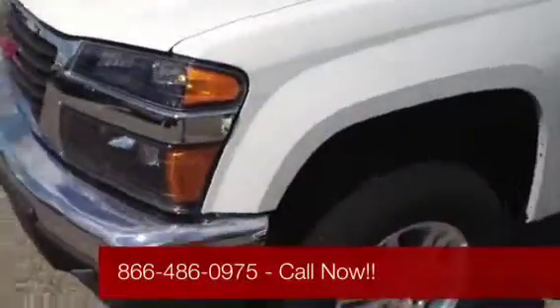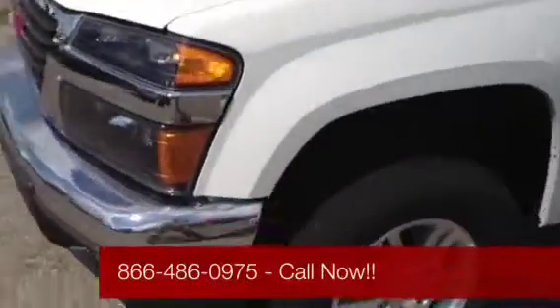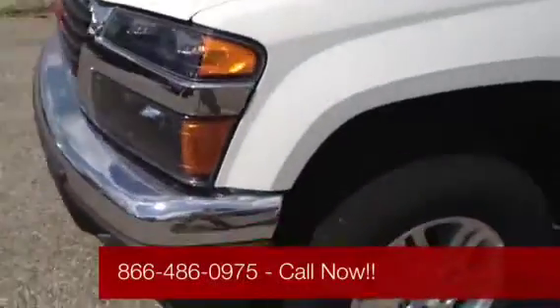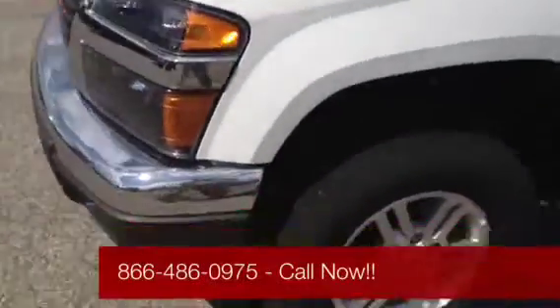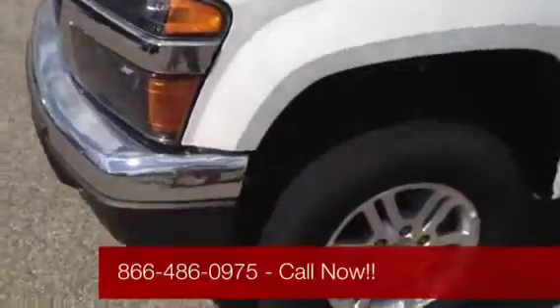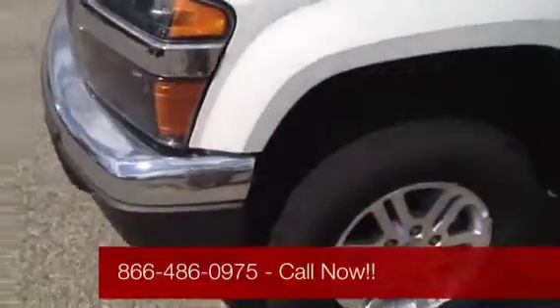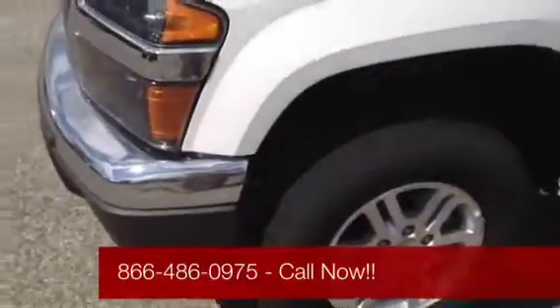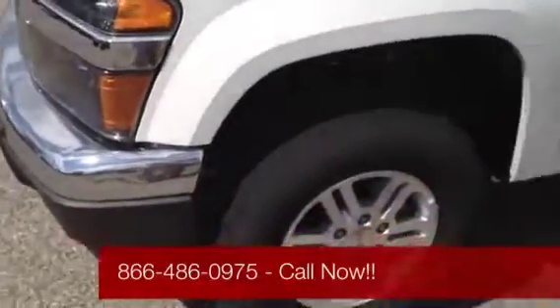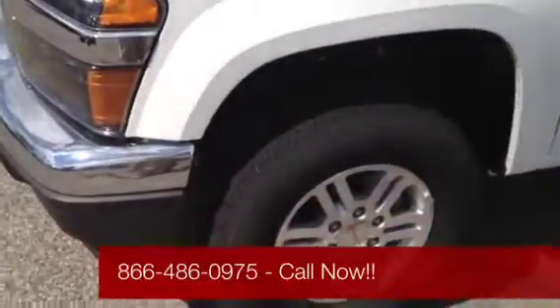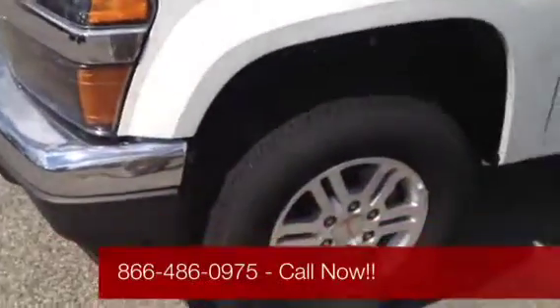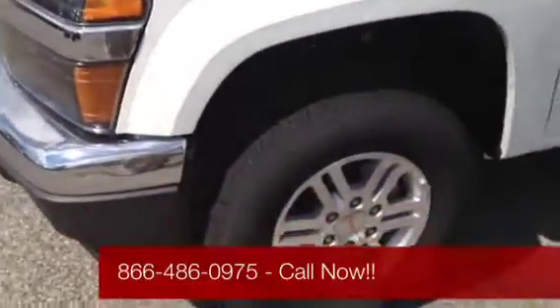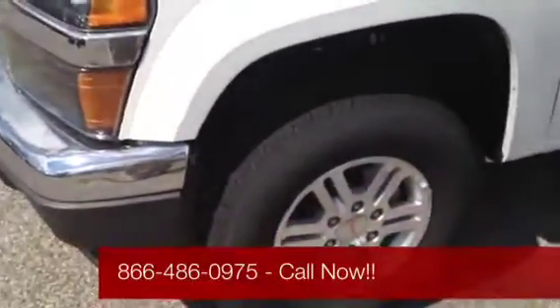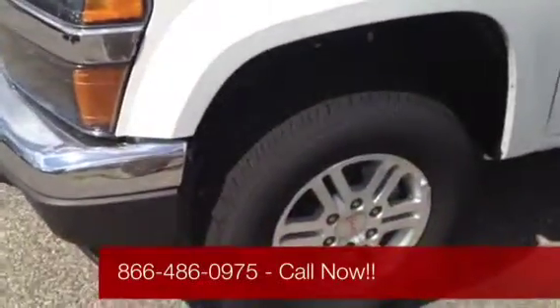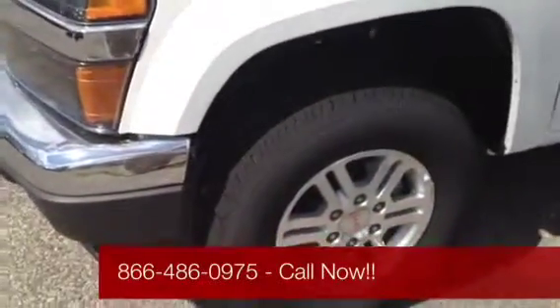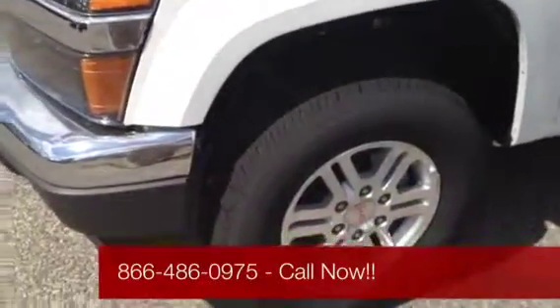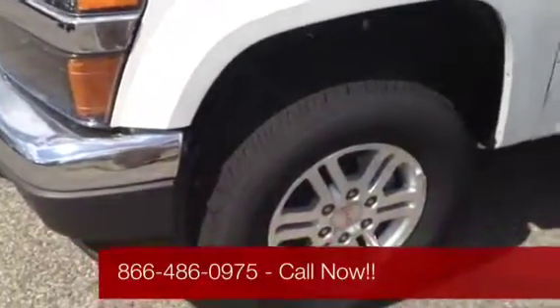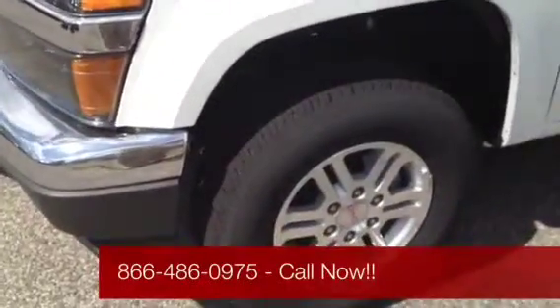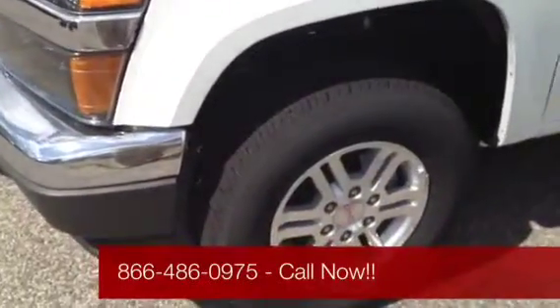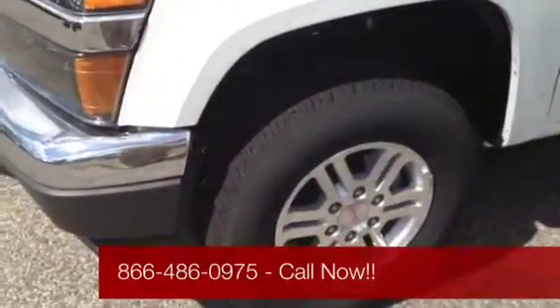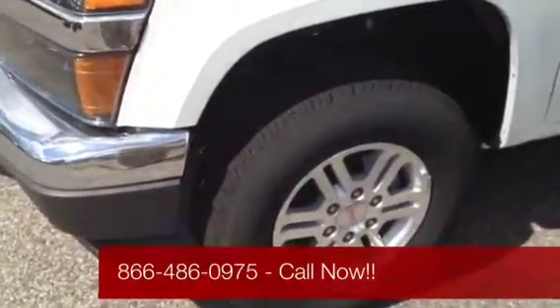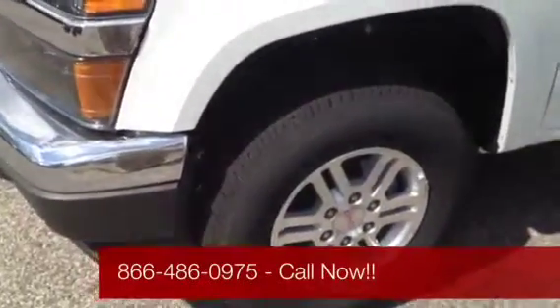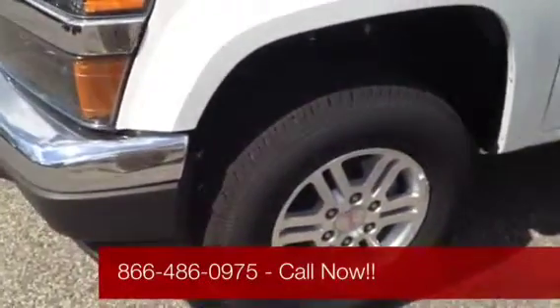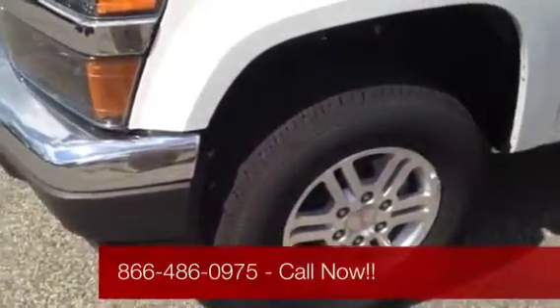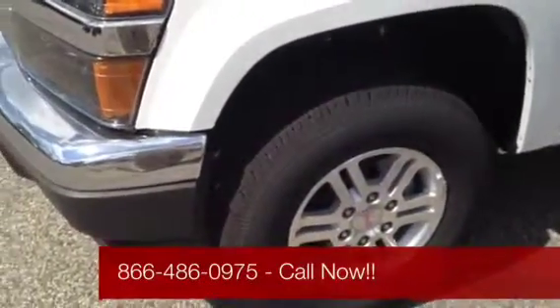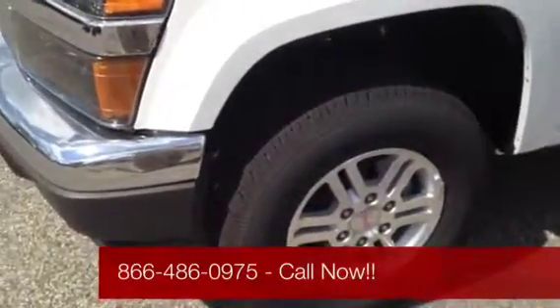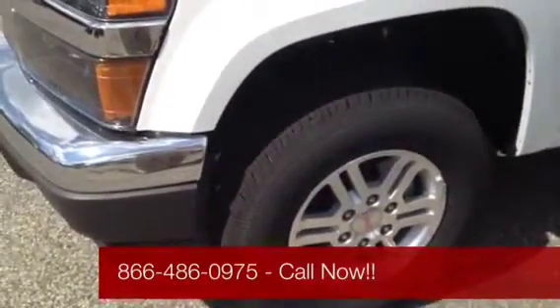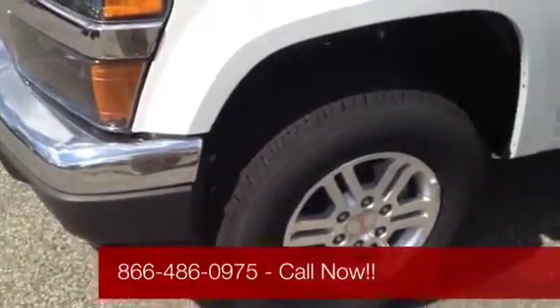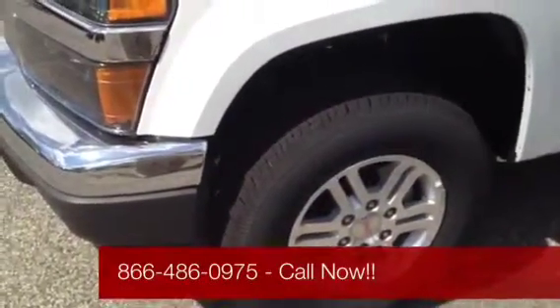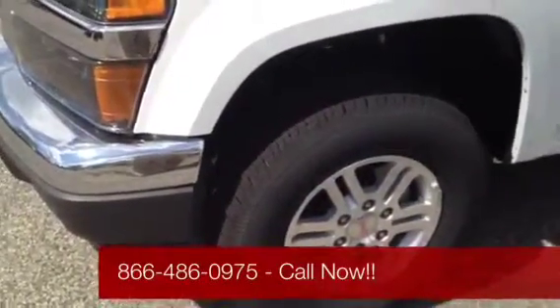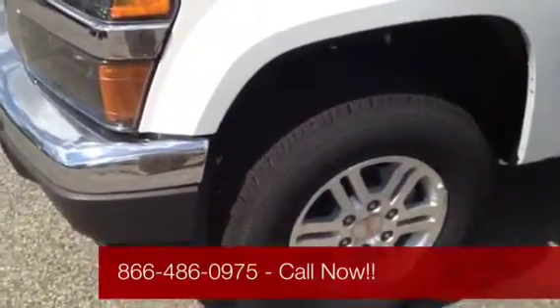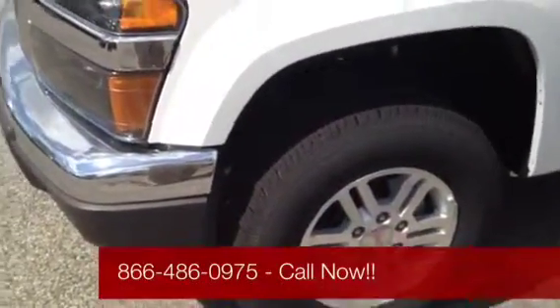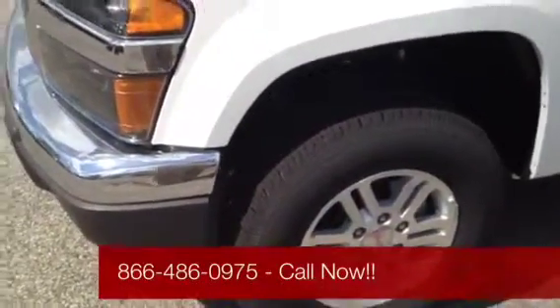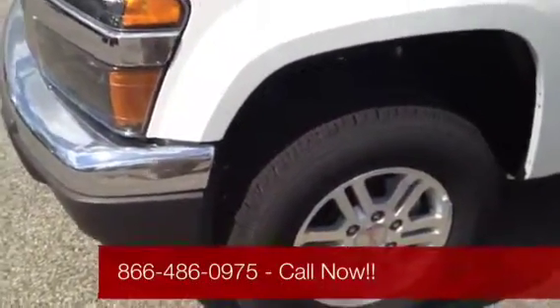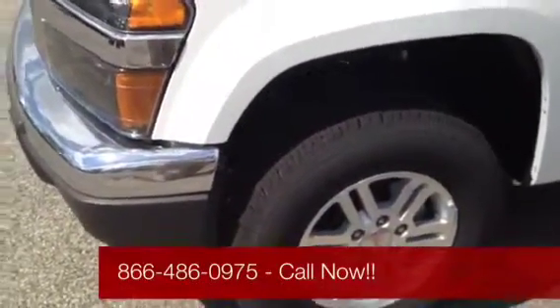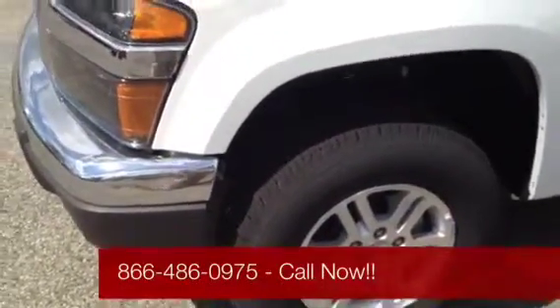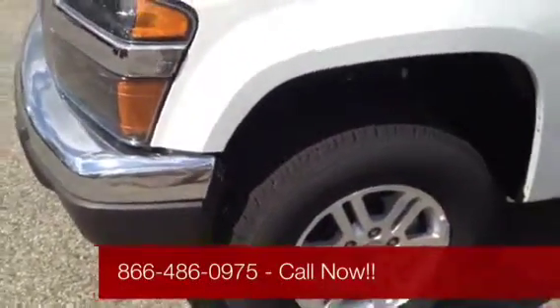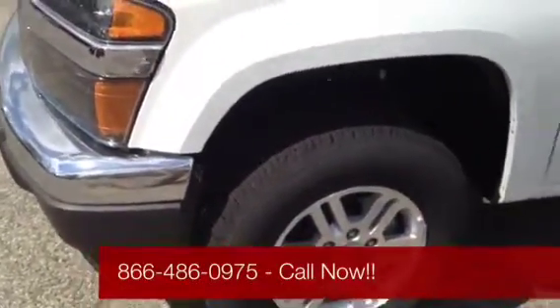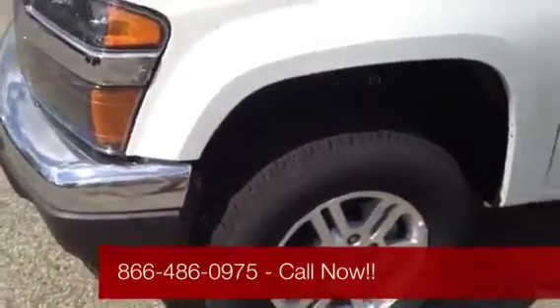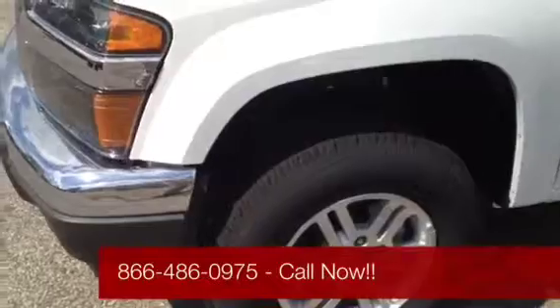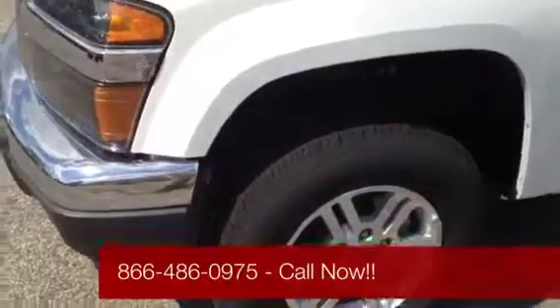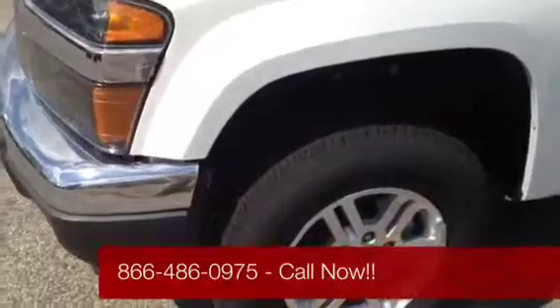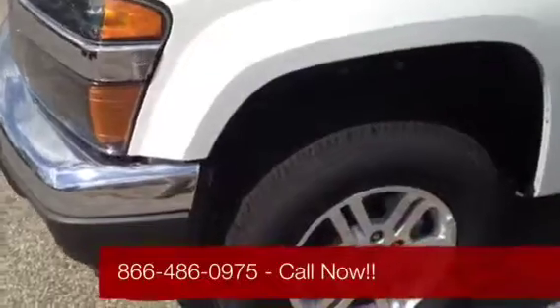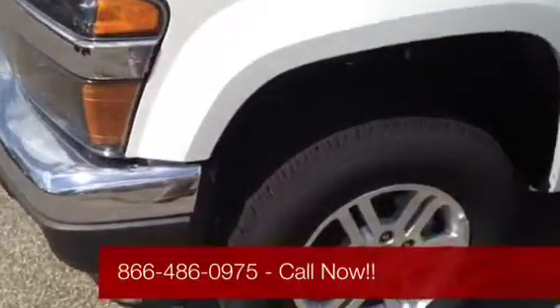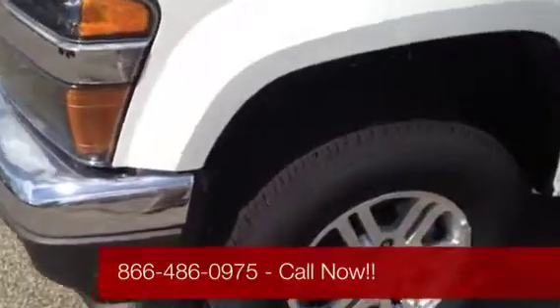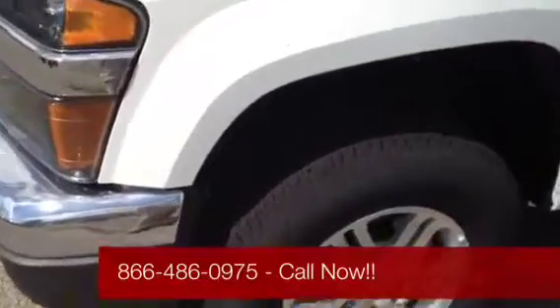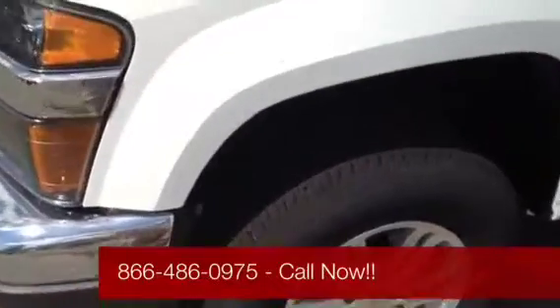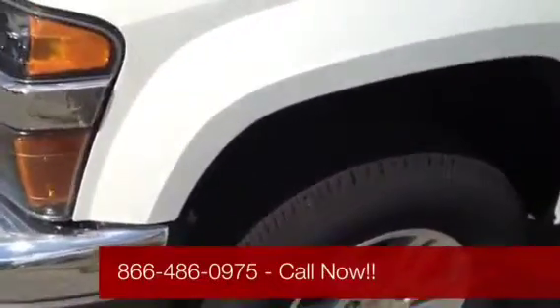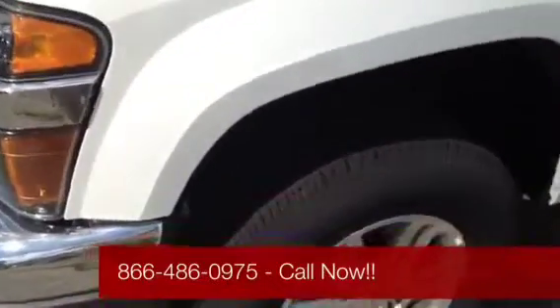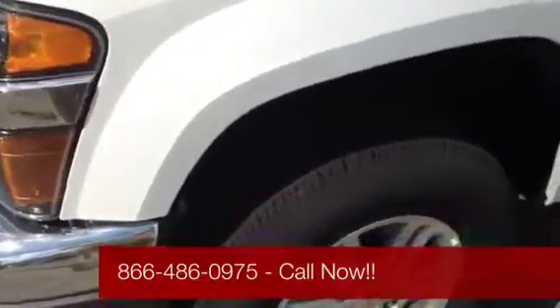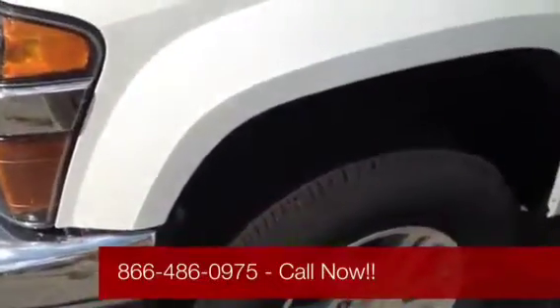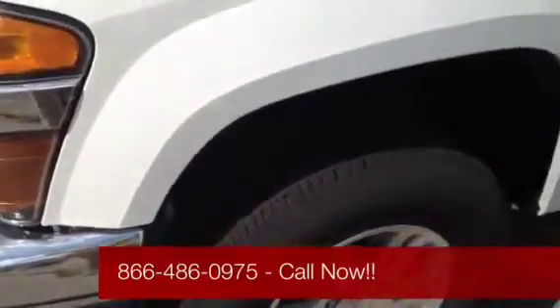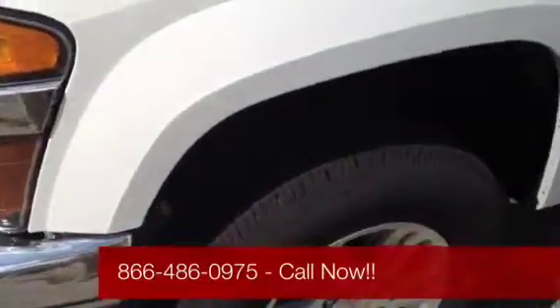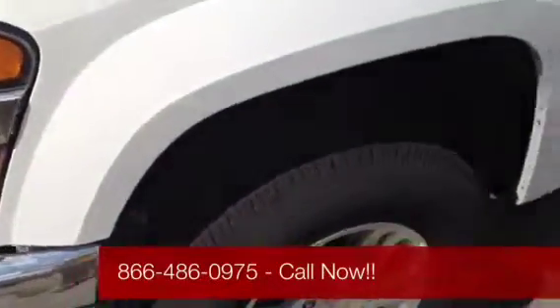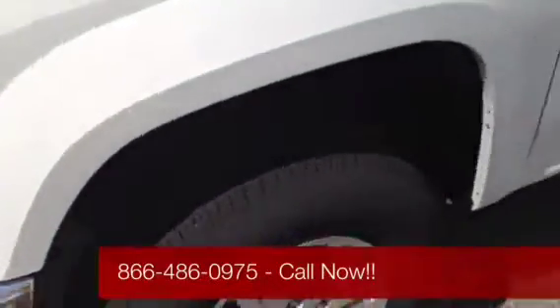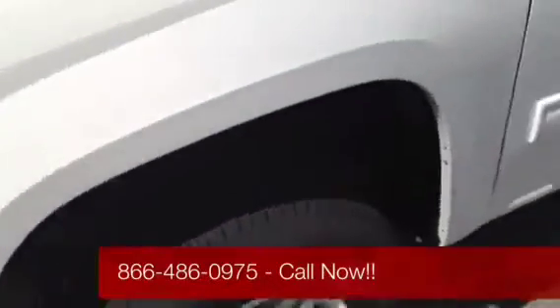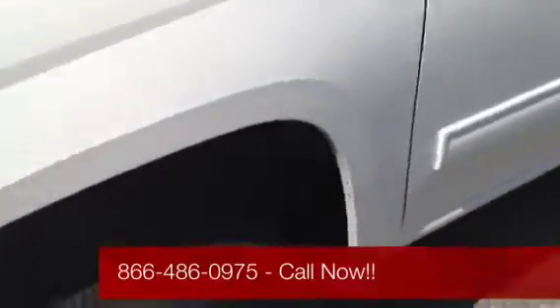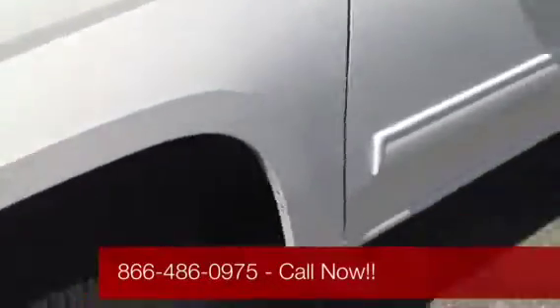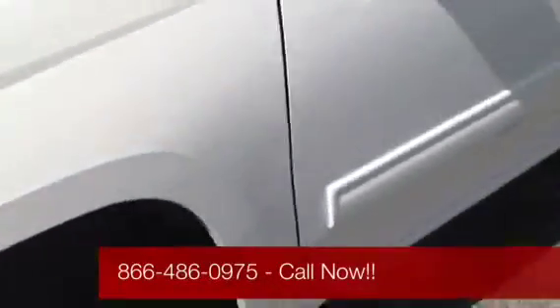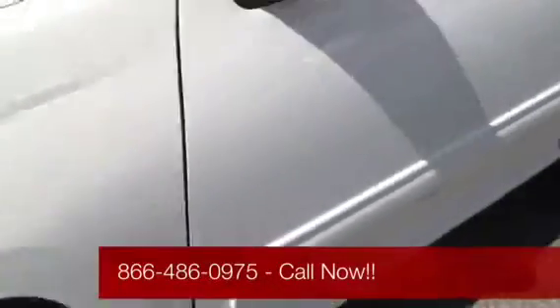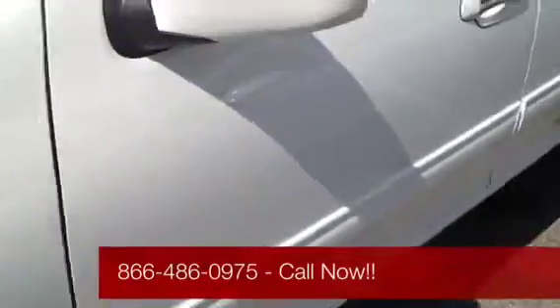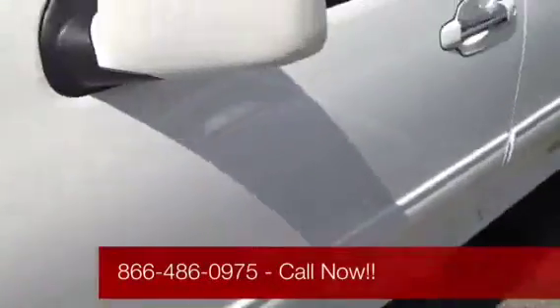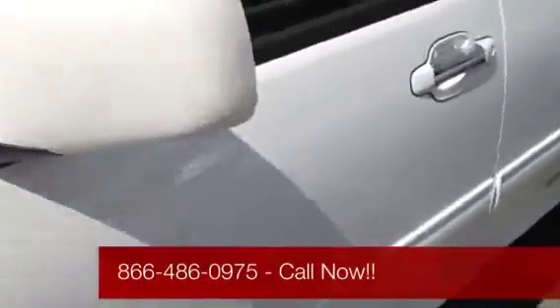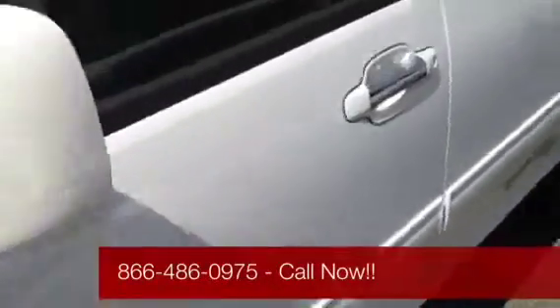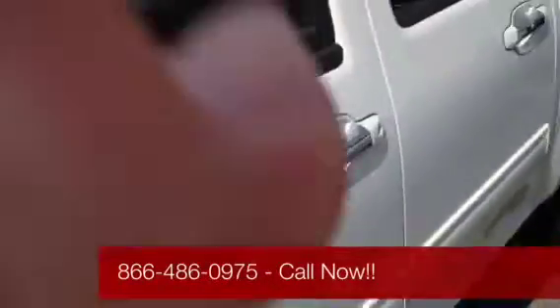Most of my stock inventory has 16-inch aluminum wheels combined with the Goodyear 16-inch Wrangler ST tires.